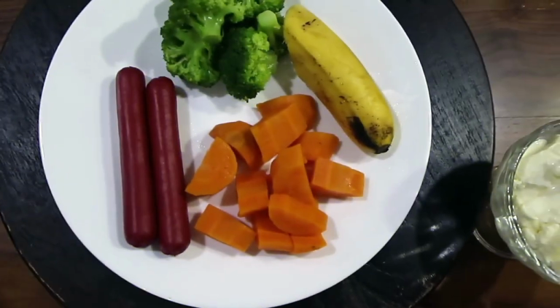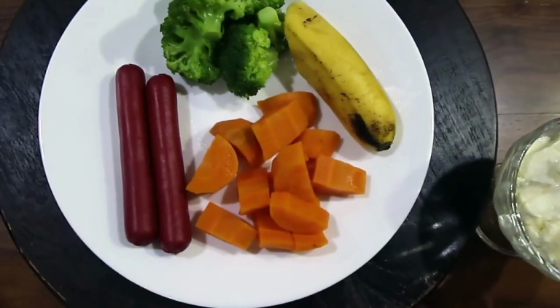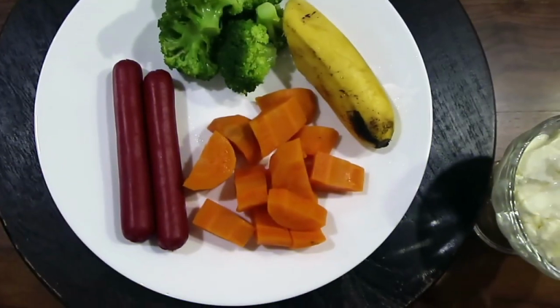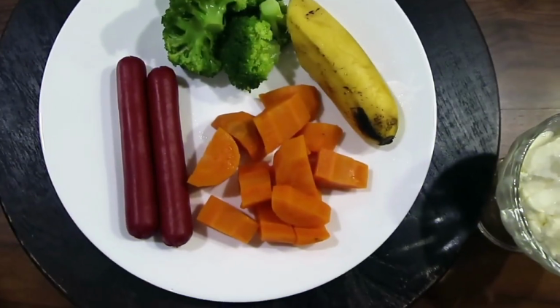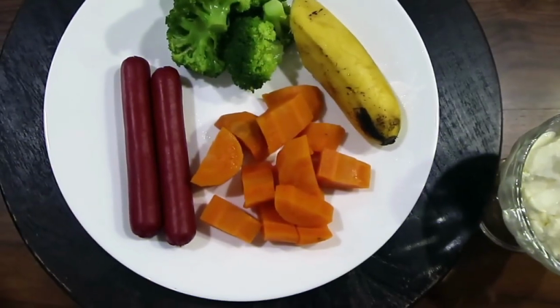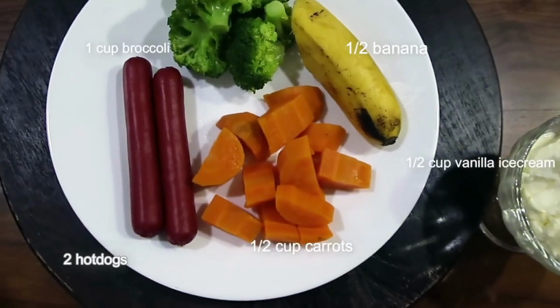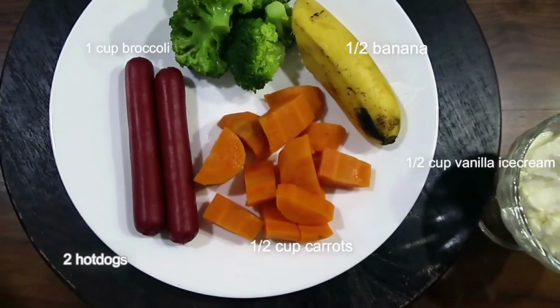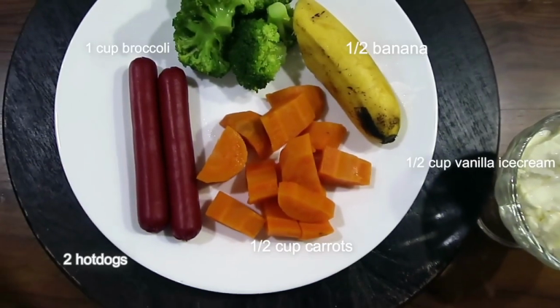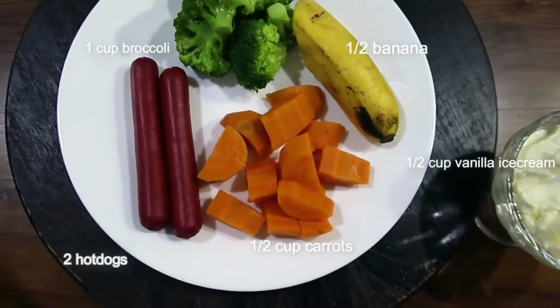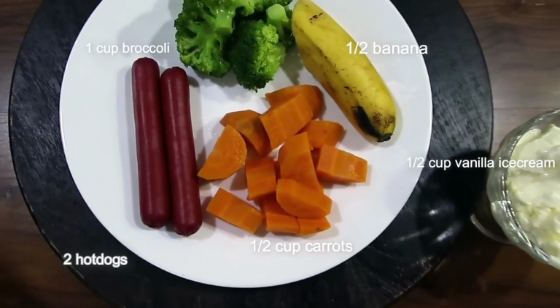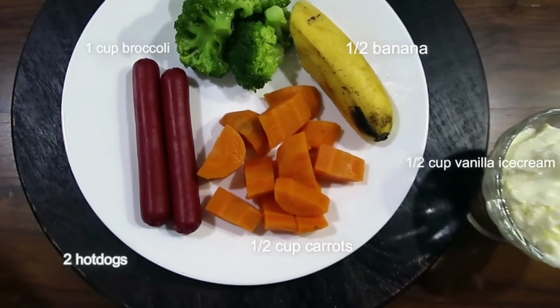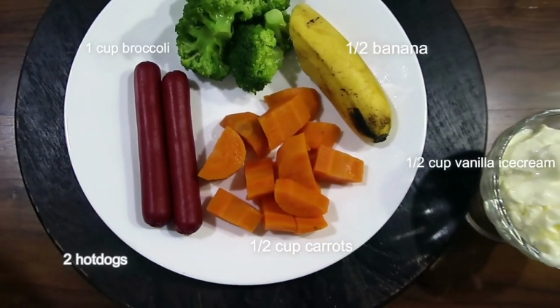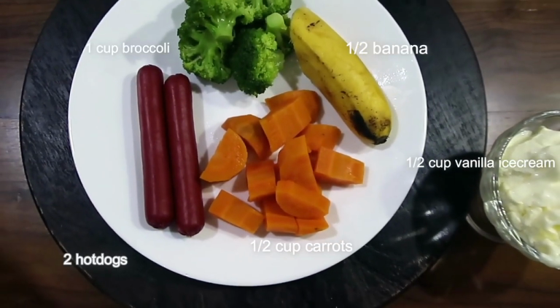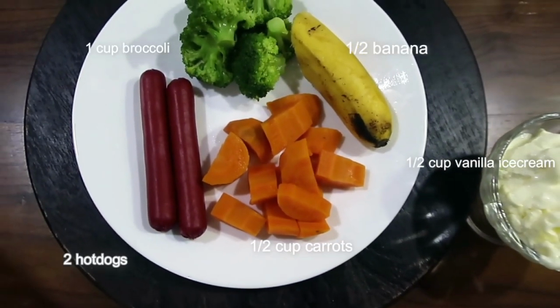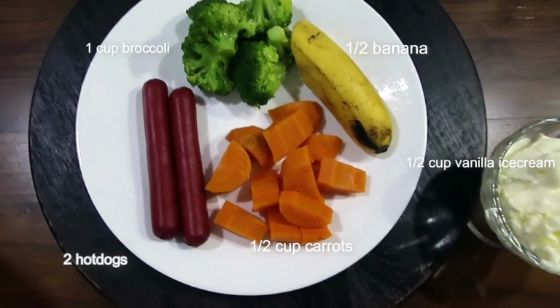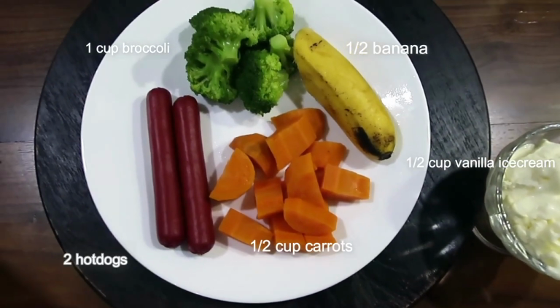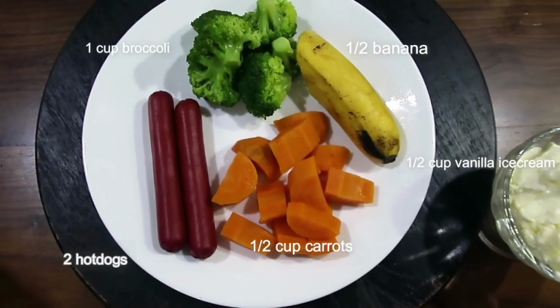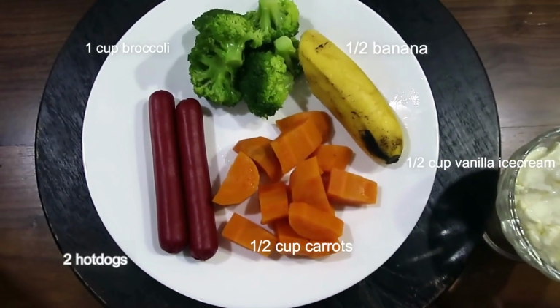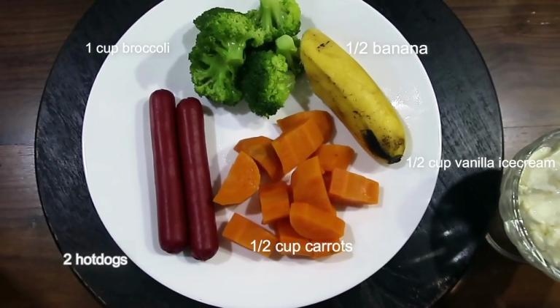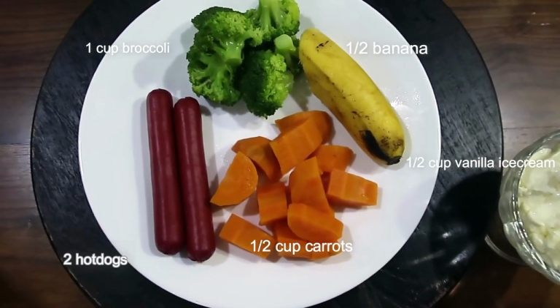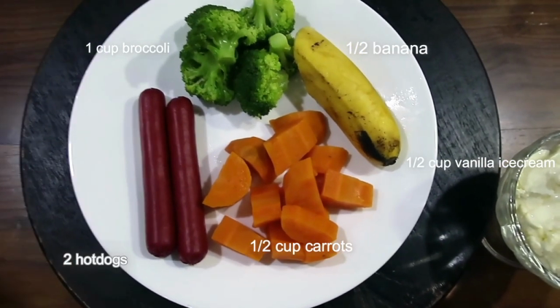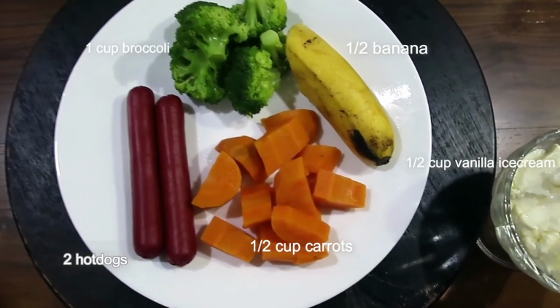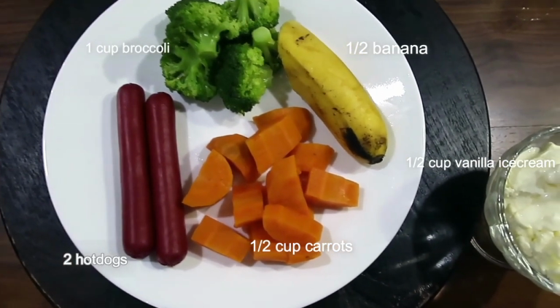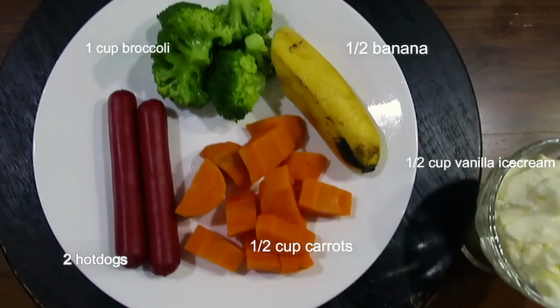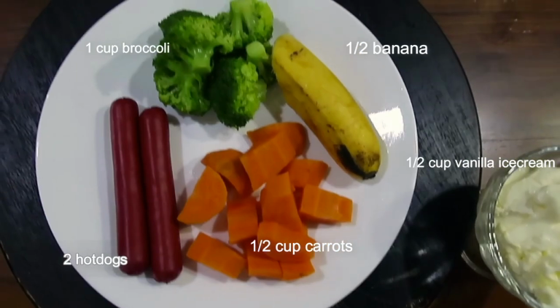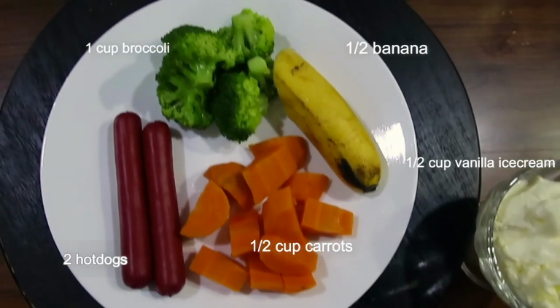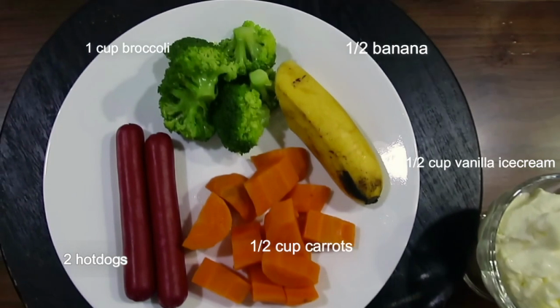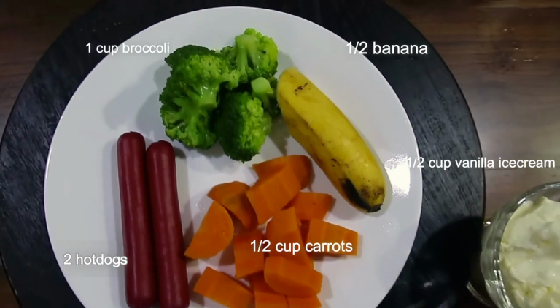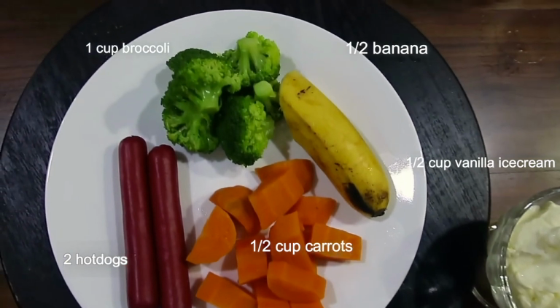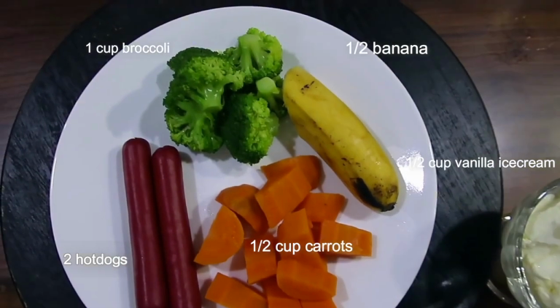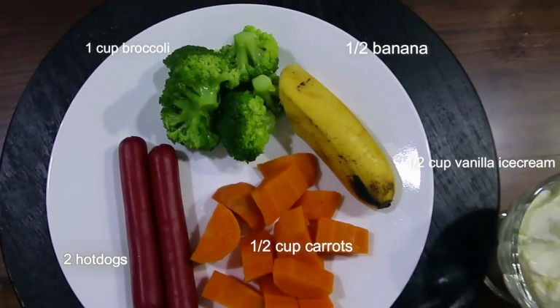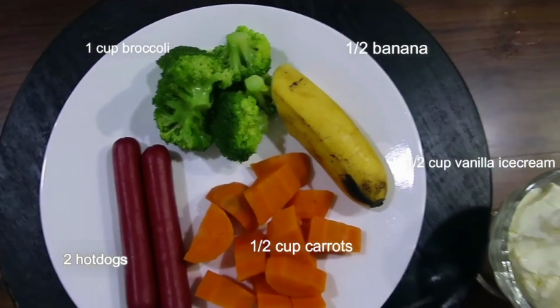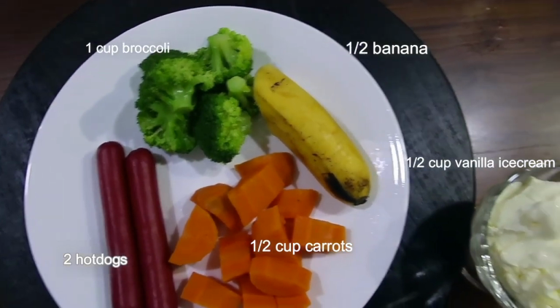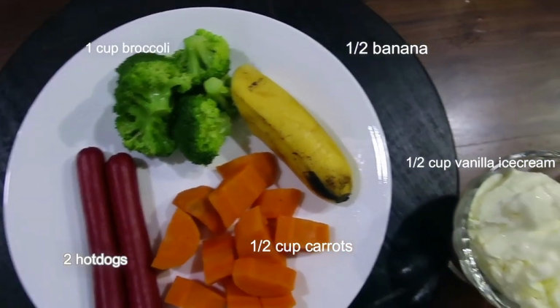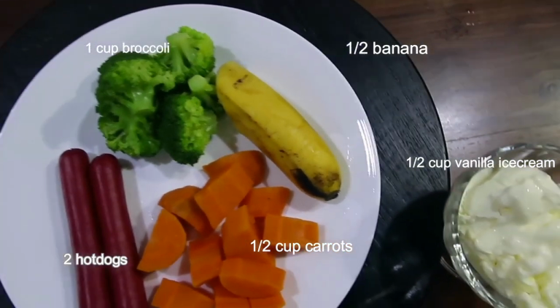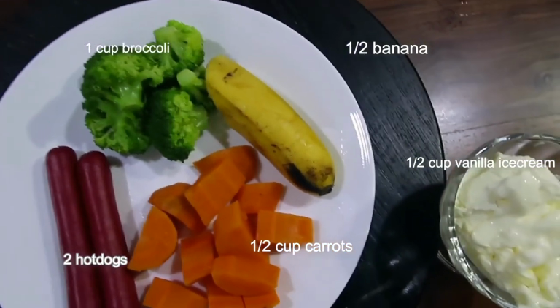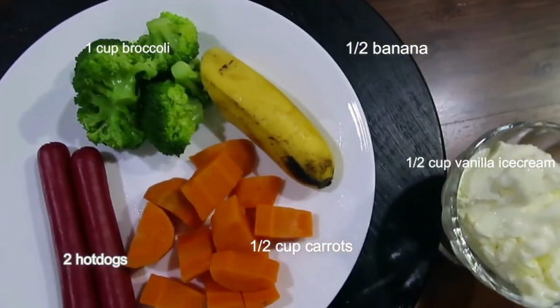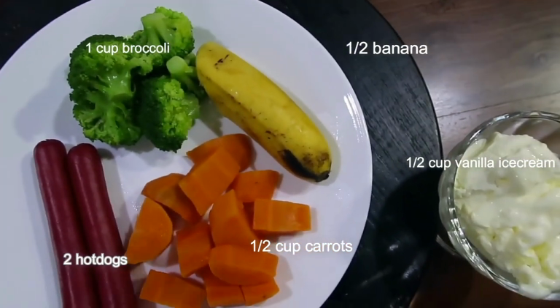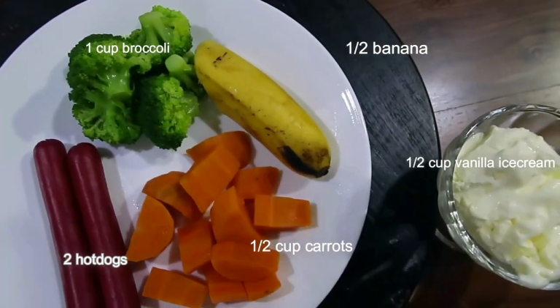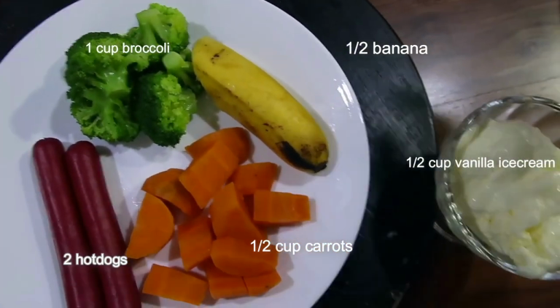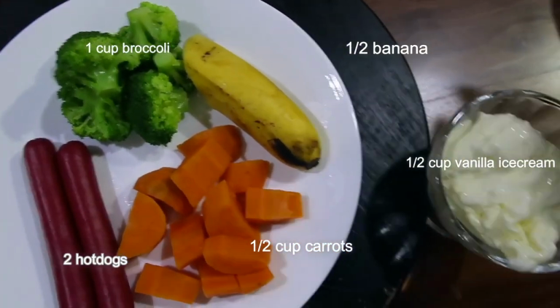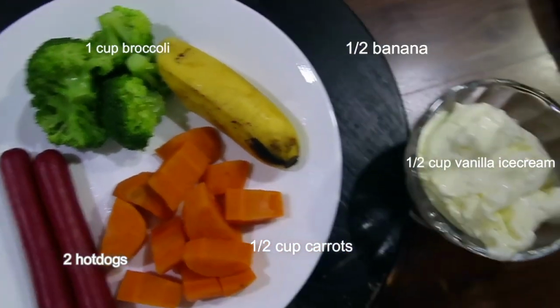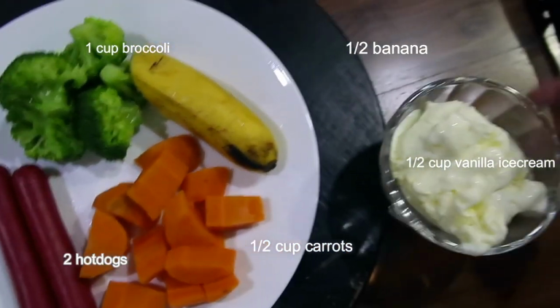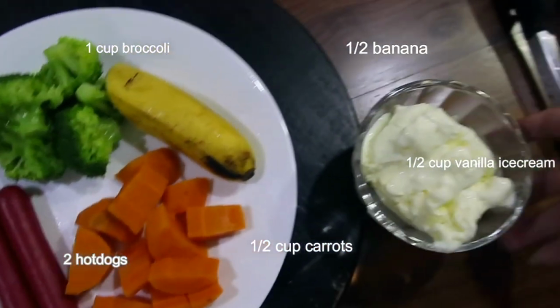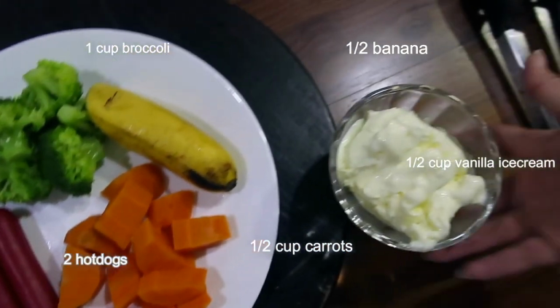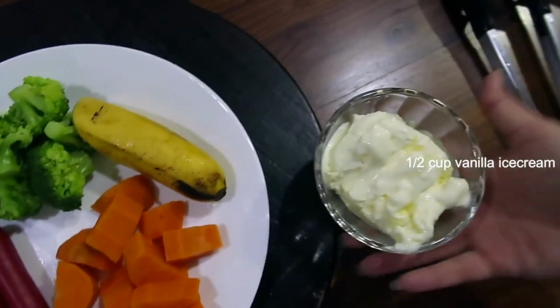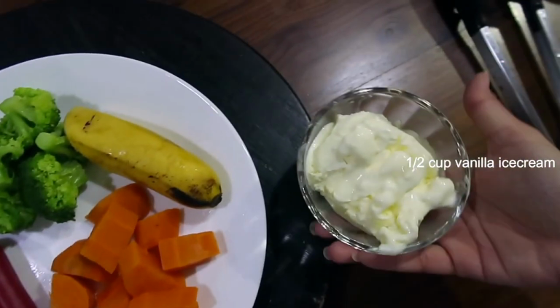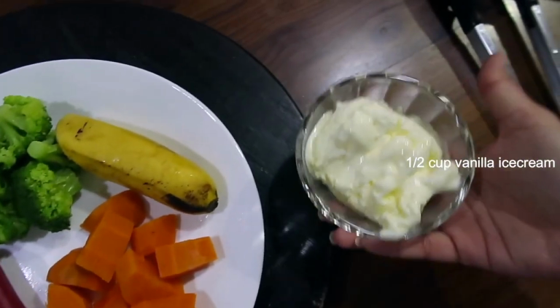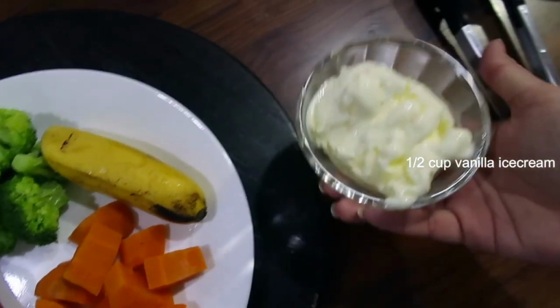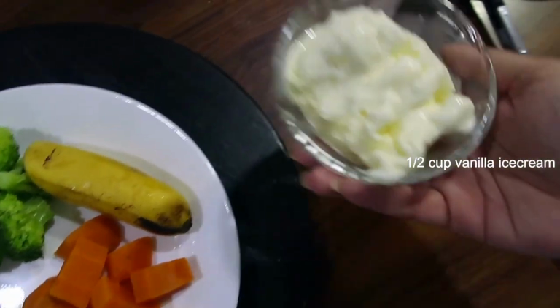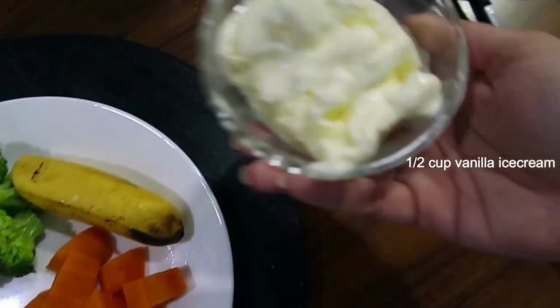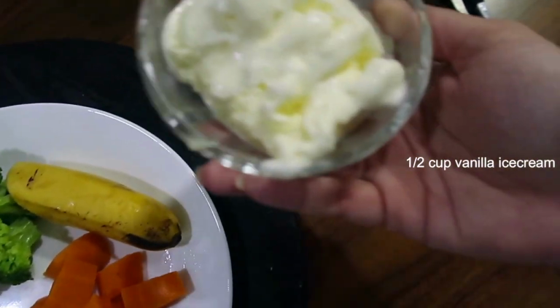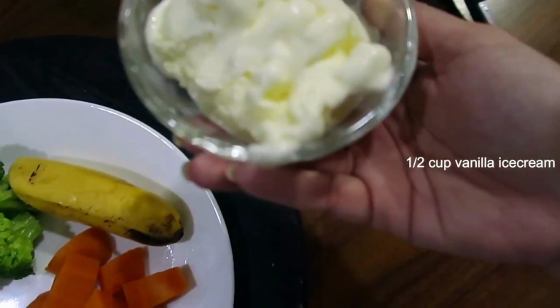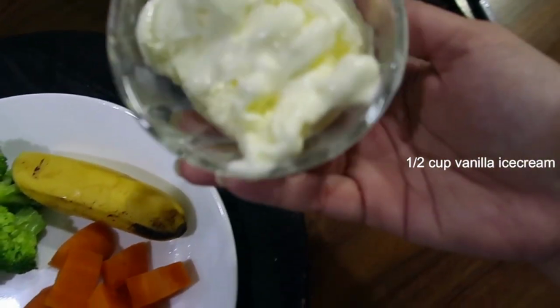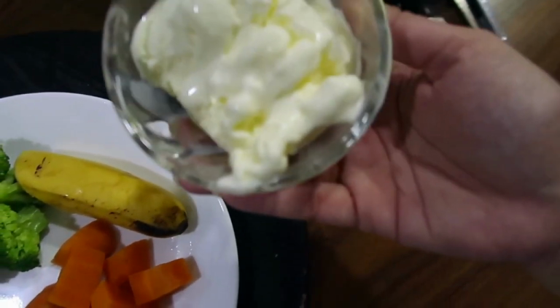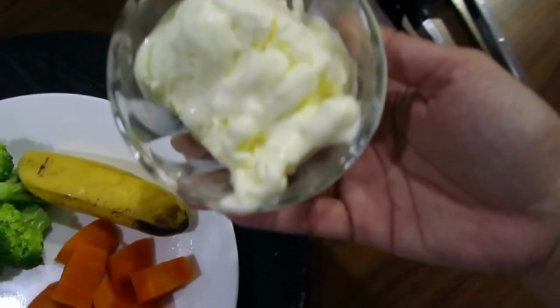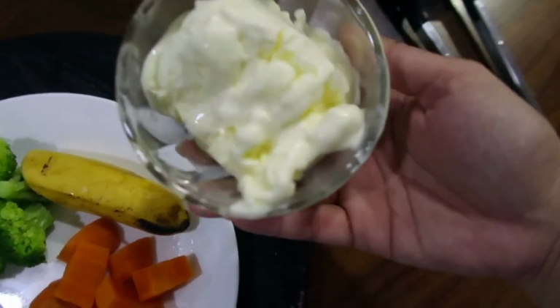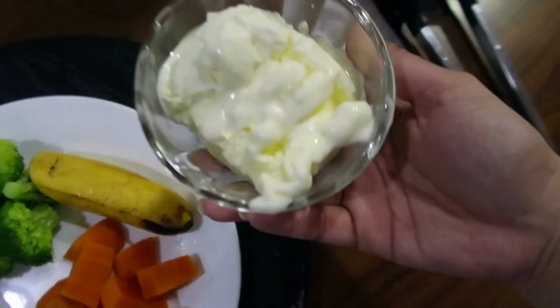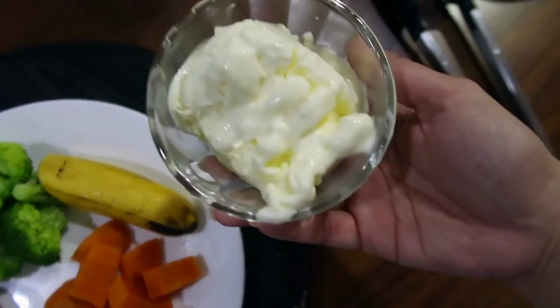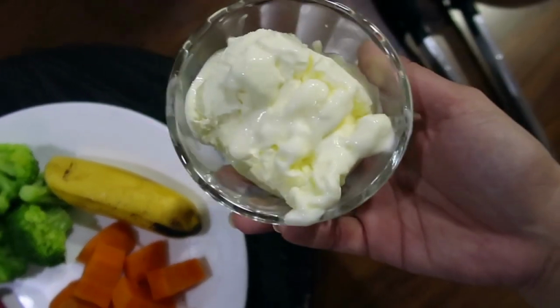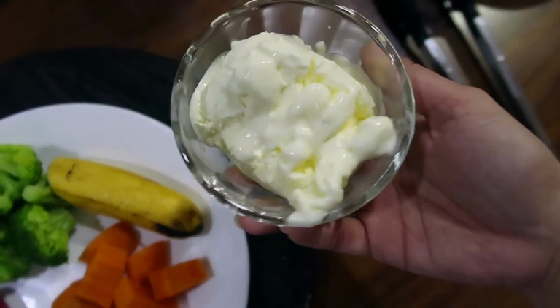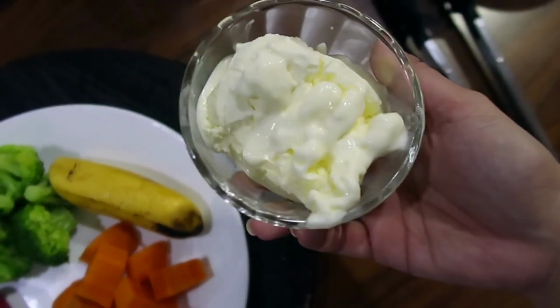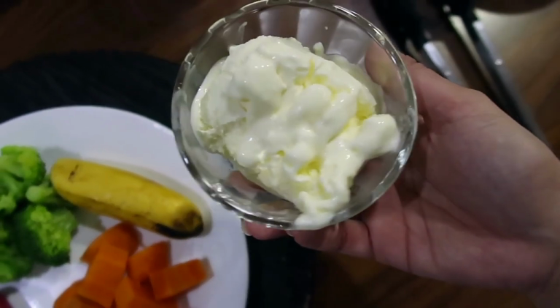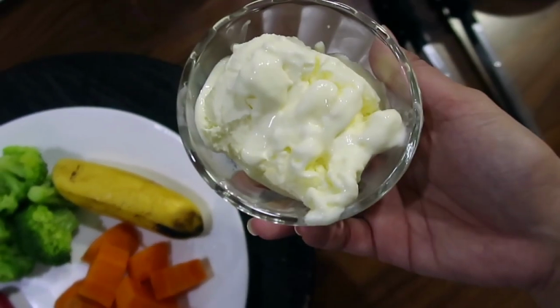For dinner: two hot dogs, carrots, broccoli, half banana, and half cup vanilla ice cream.